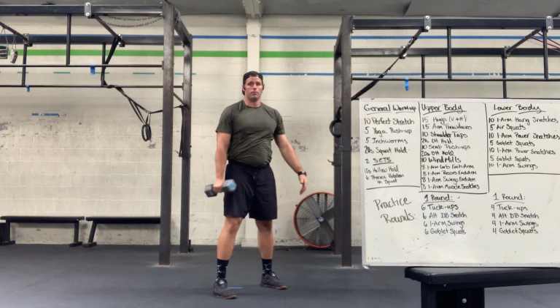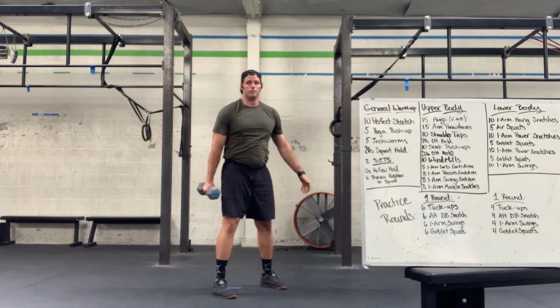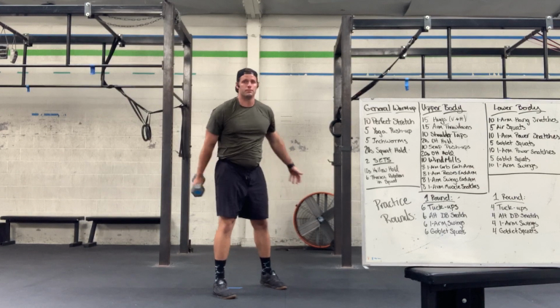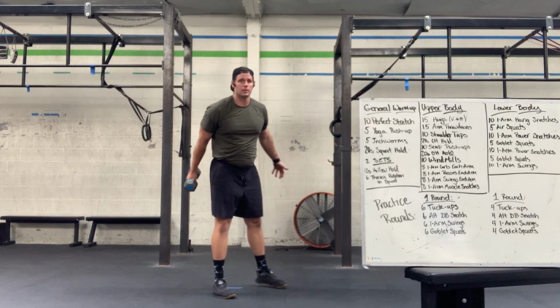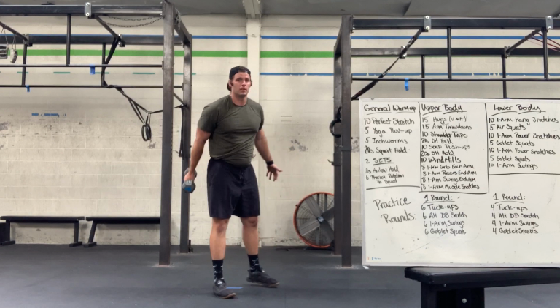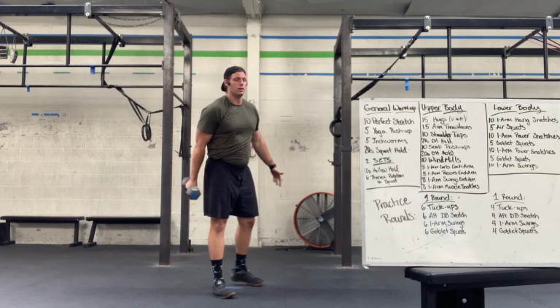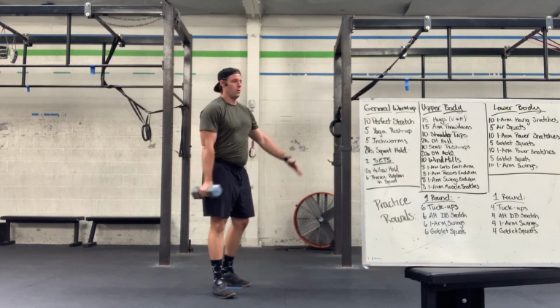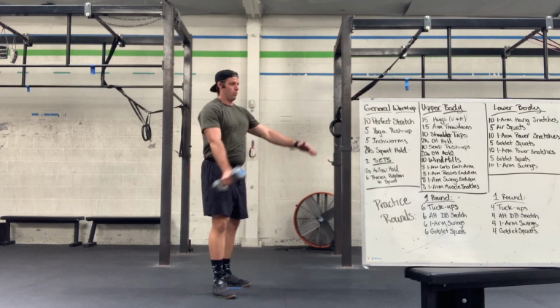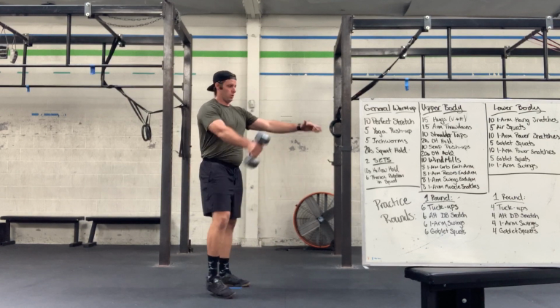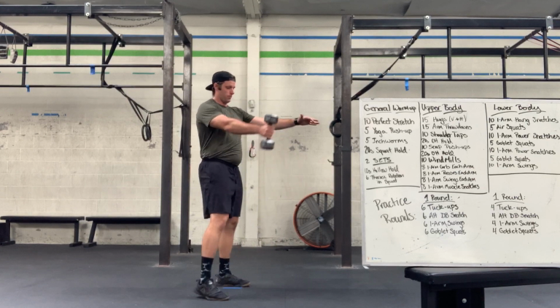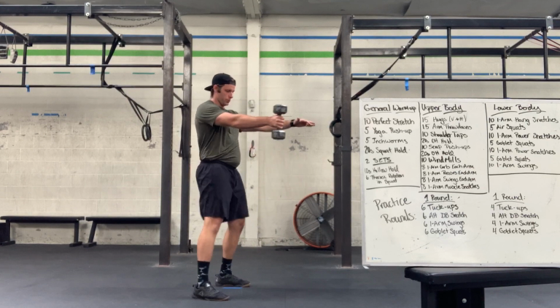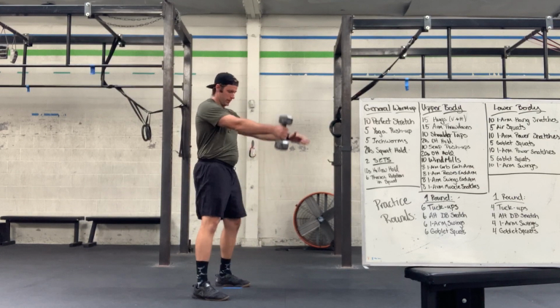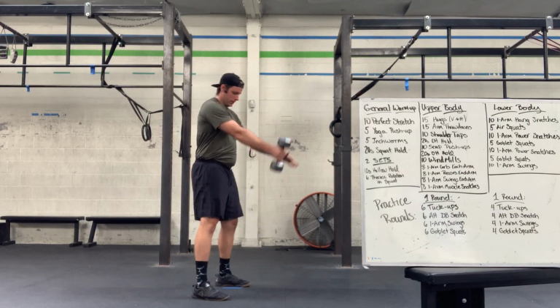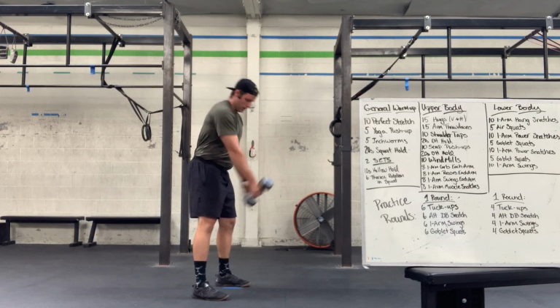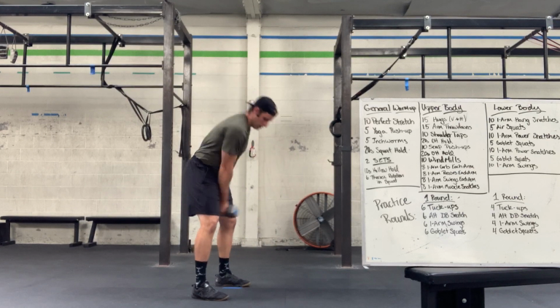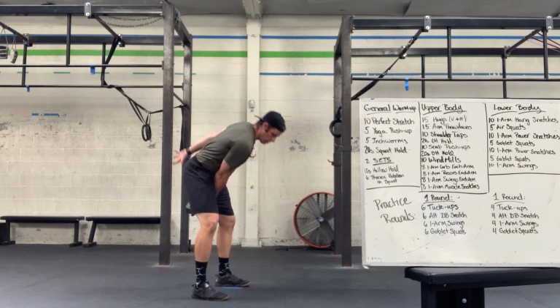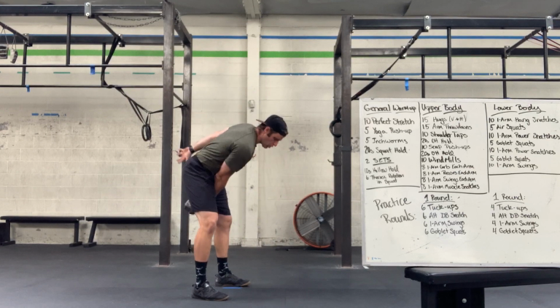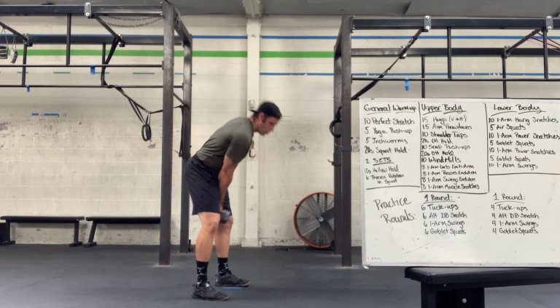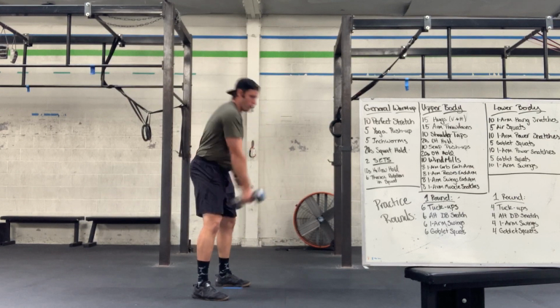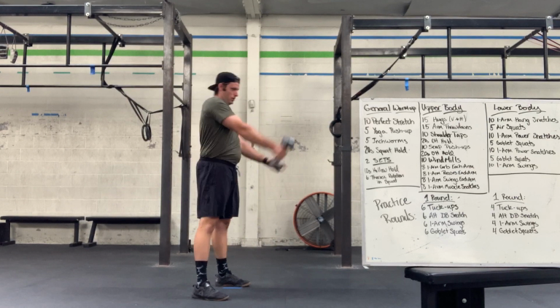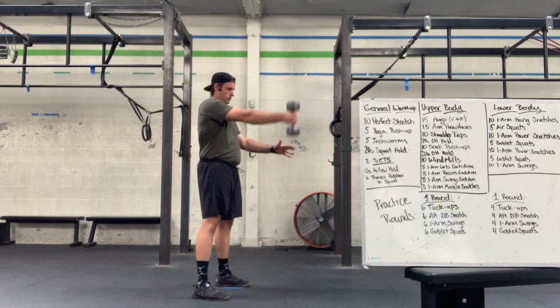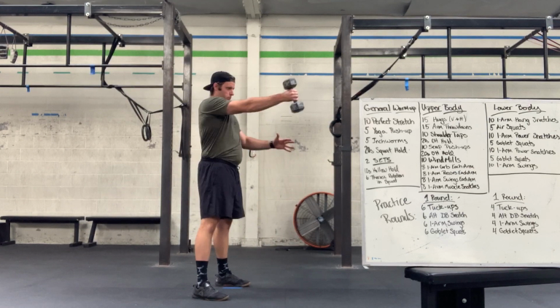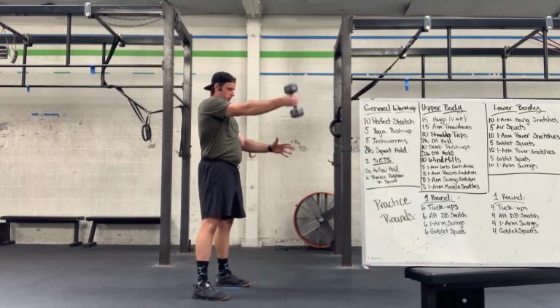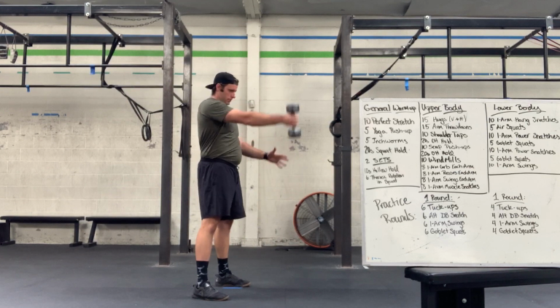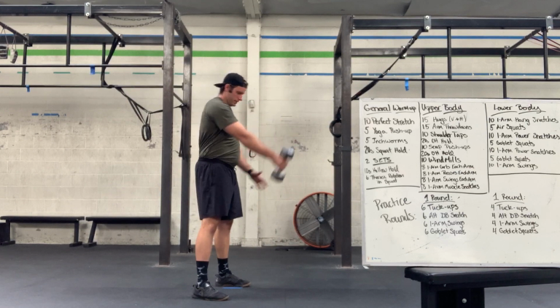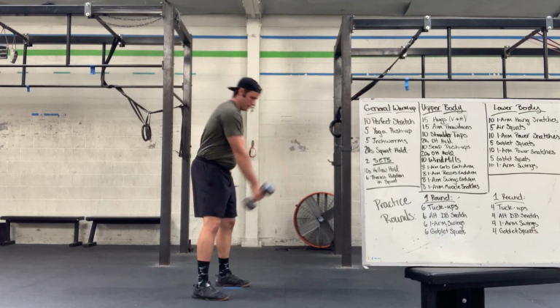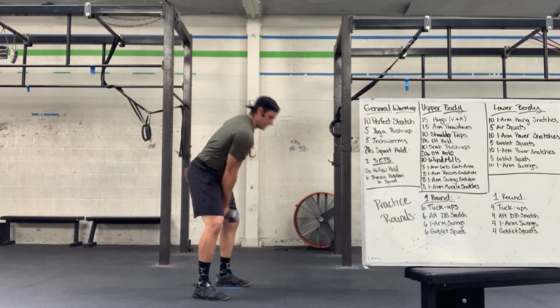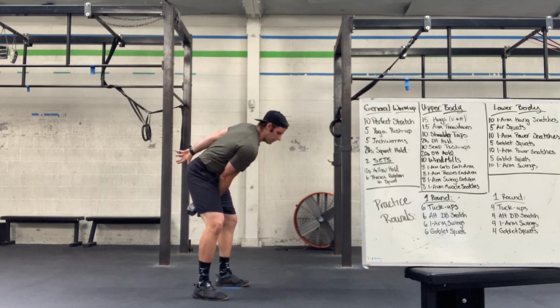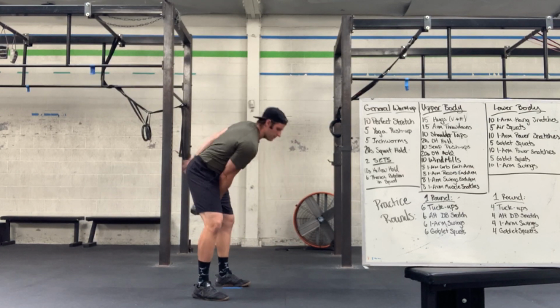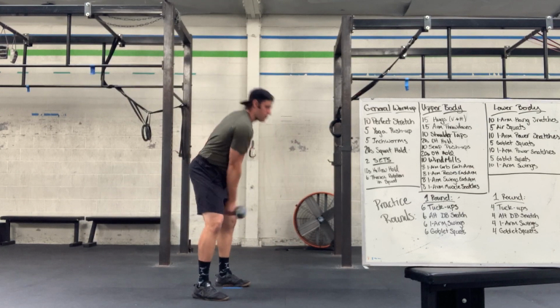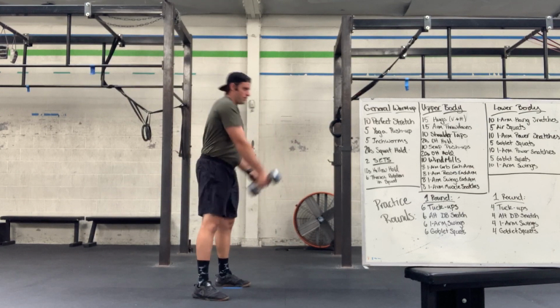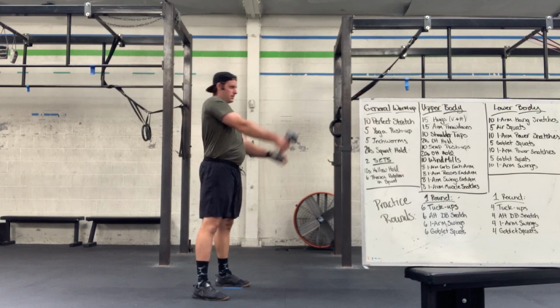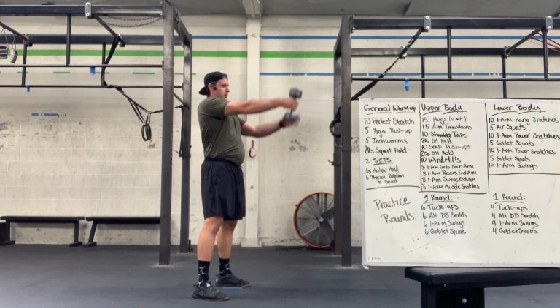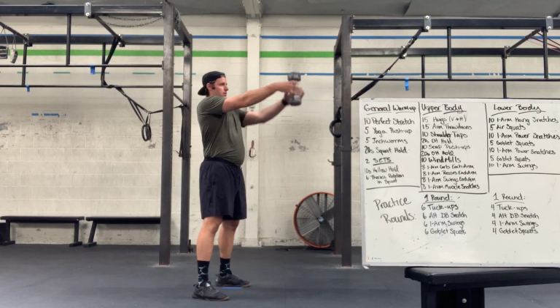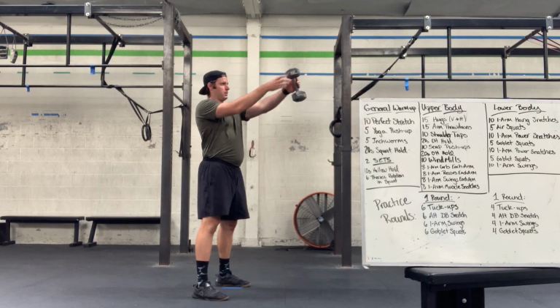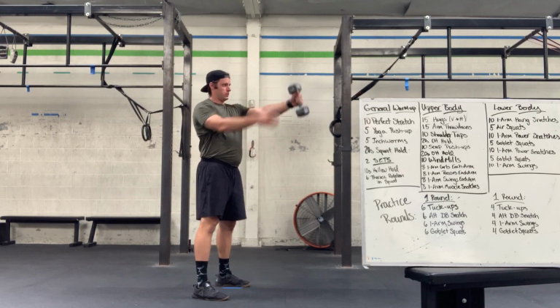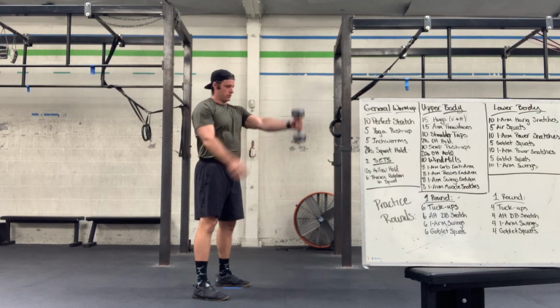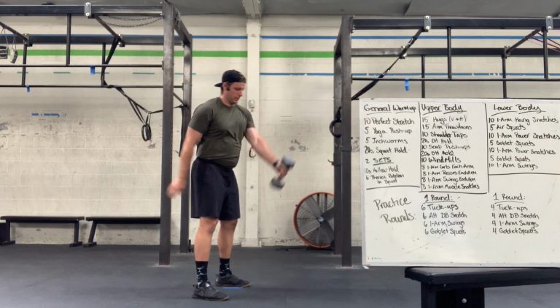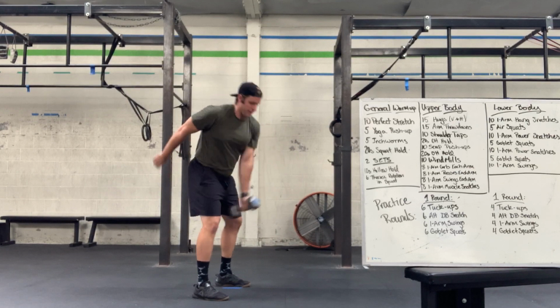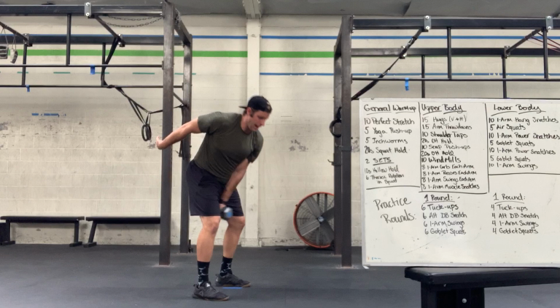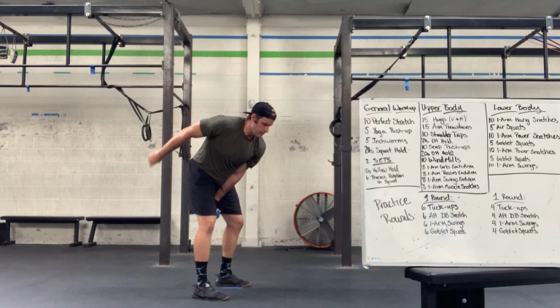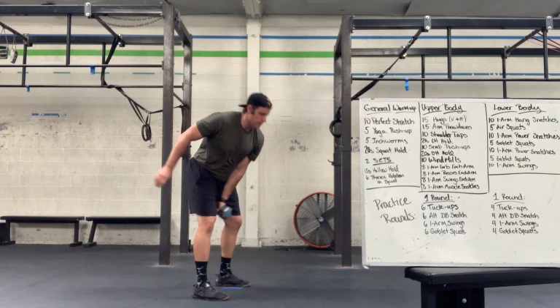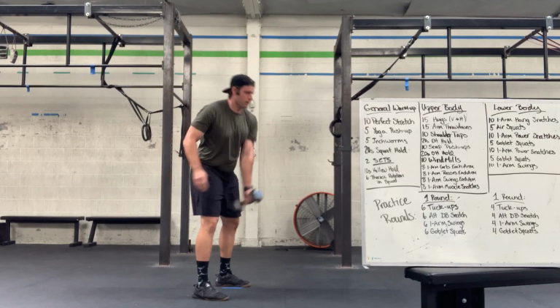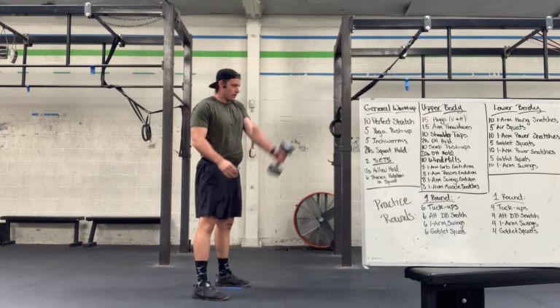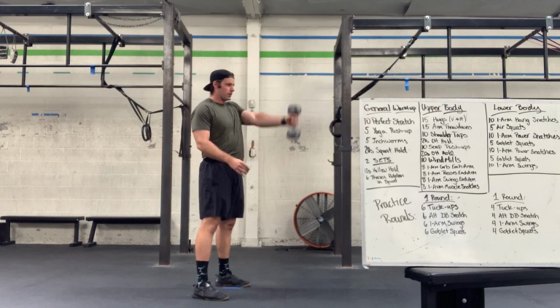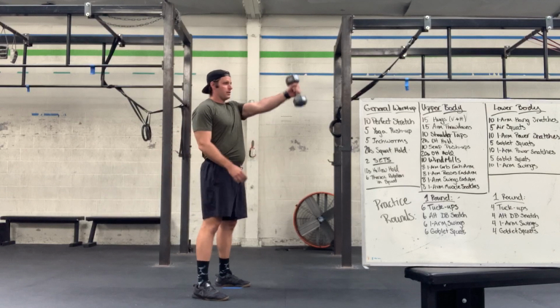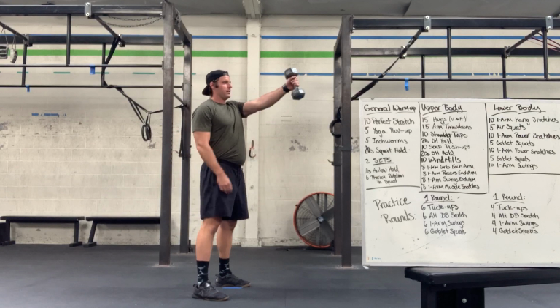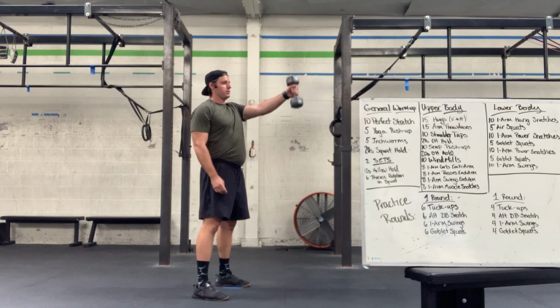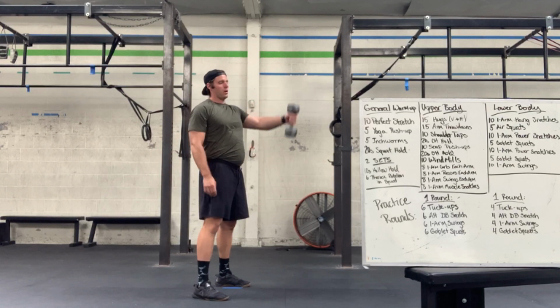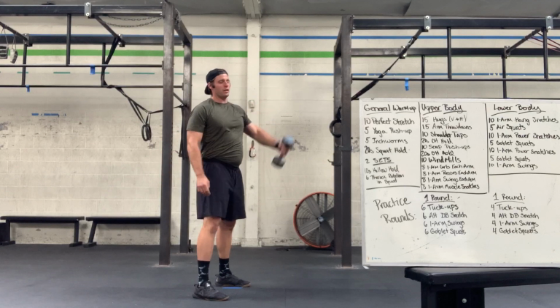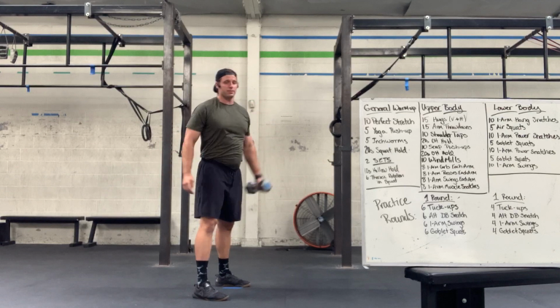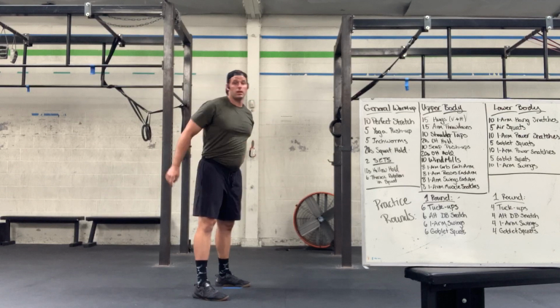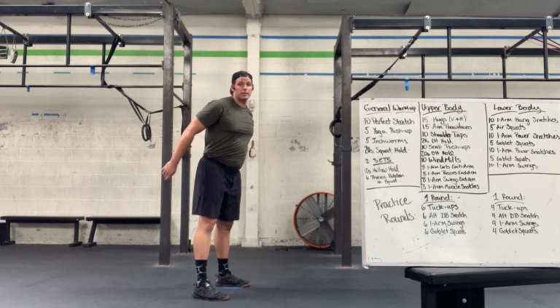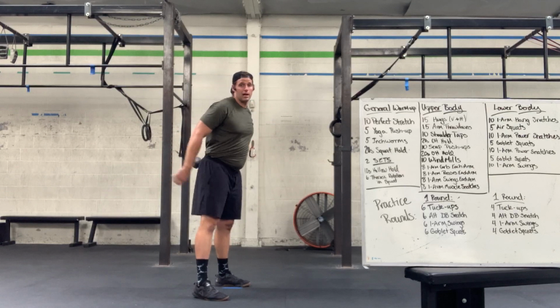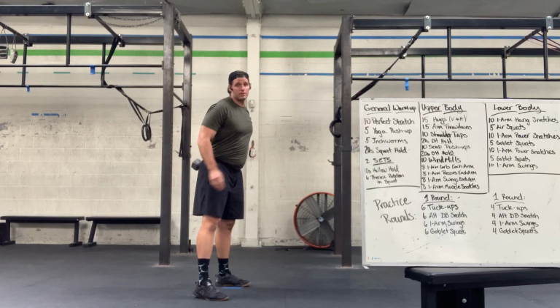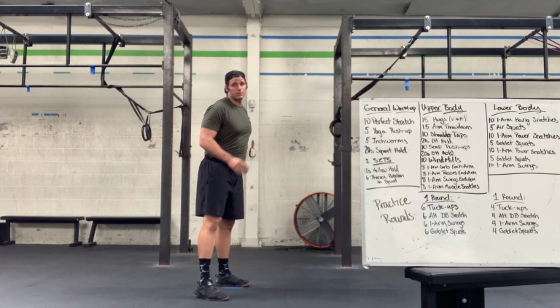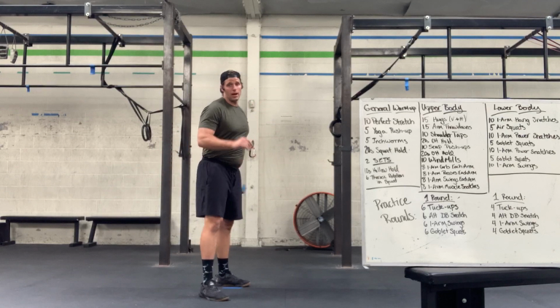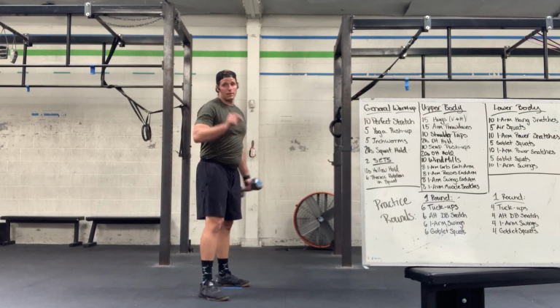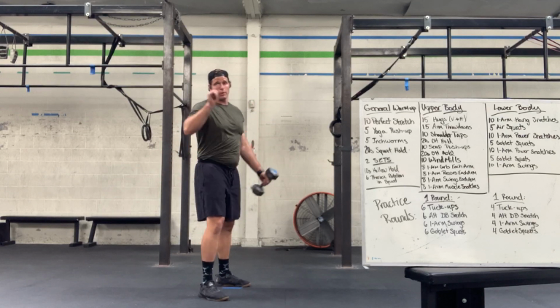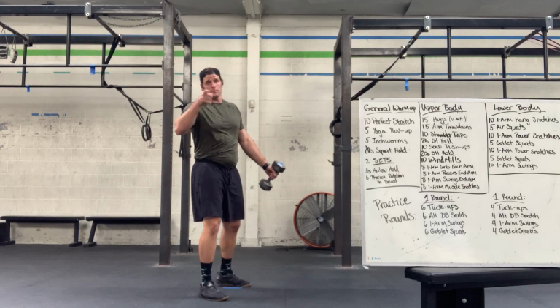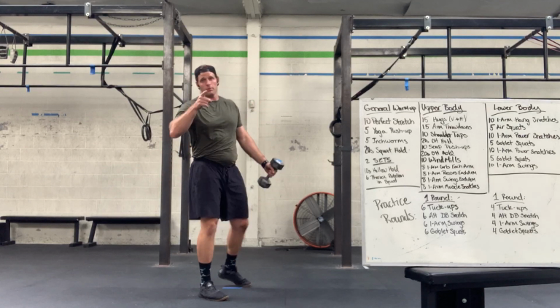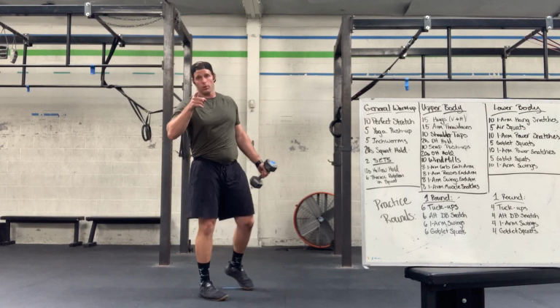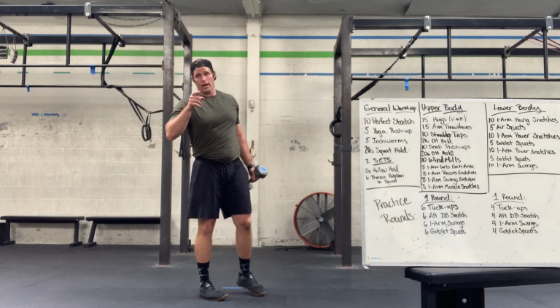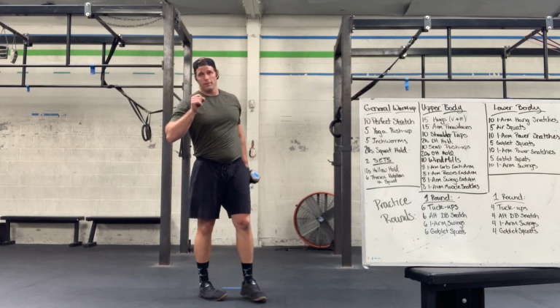One-arm swing — squeezing, standing up, just like that. And you already saw the goblet squat before that.